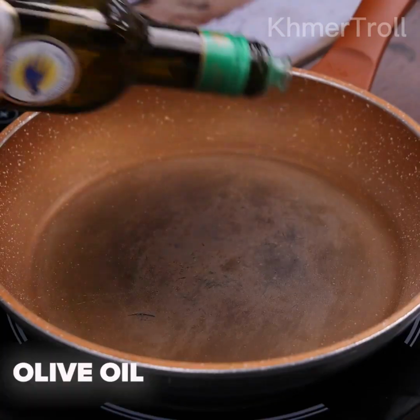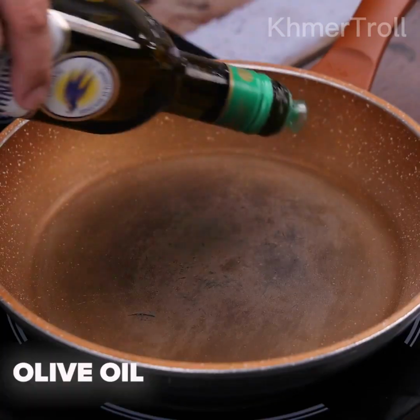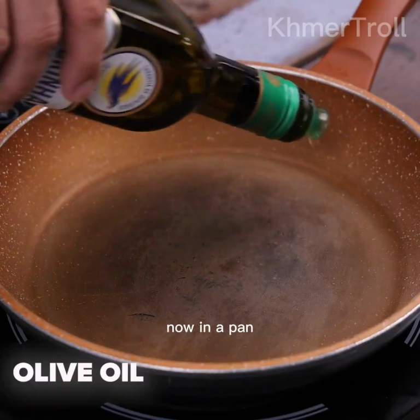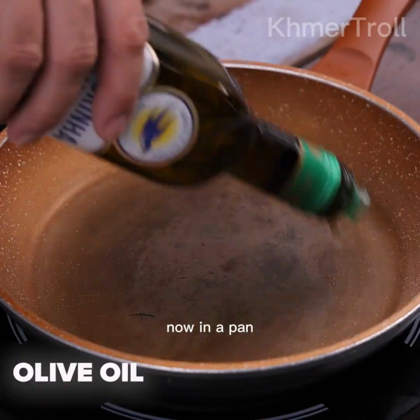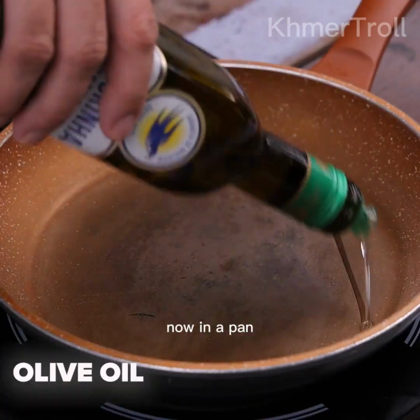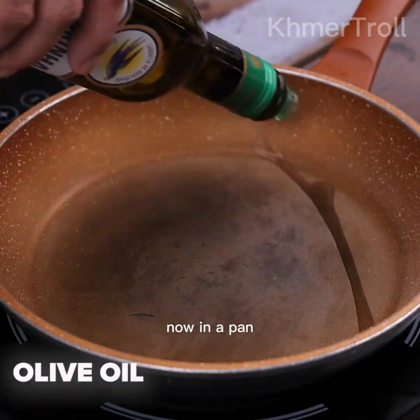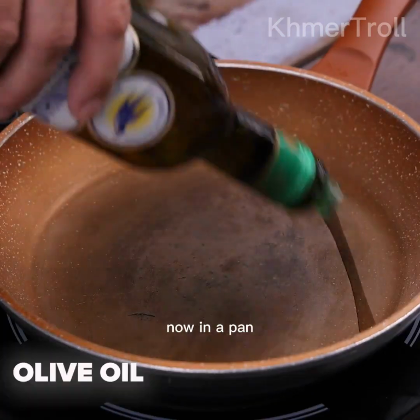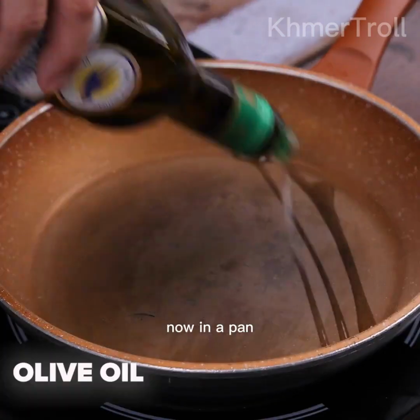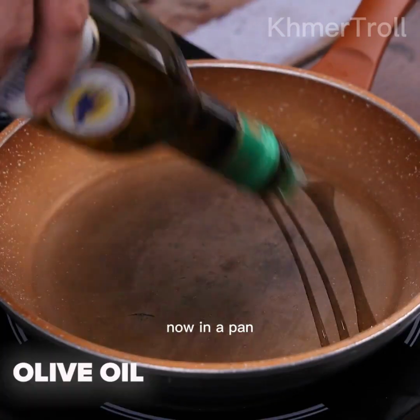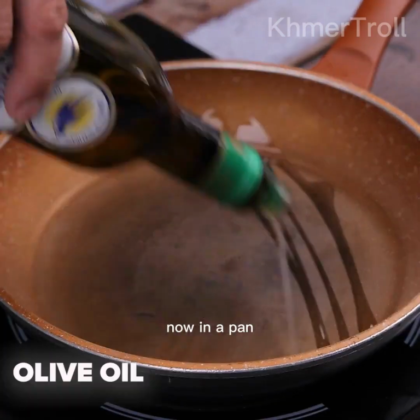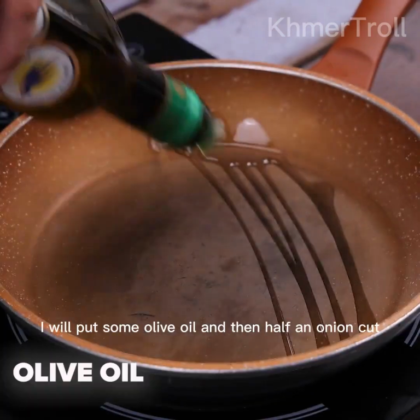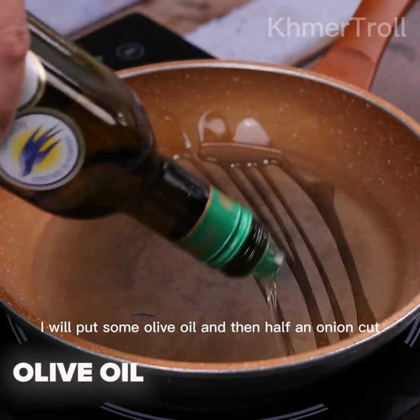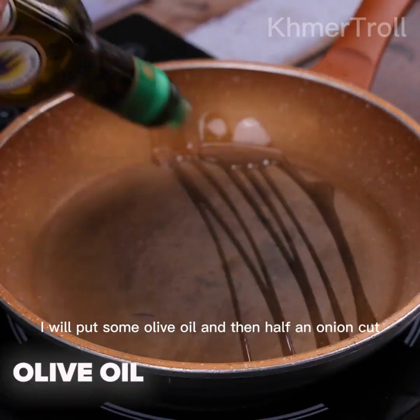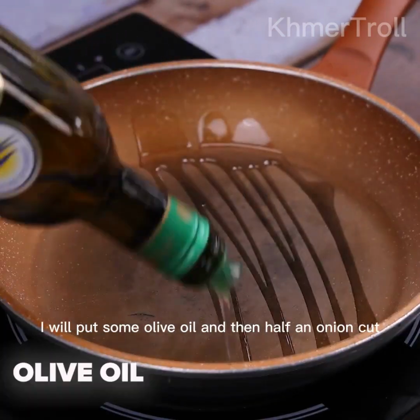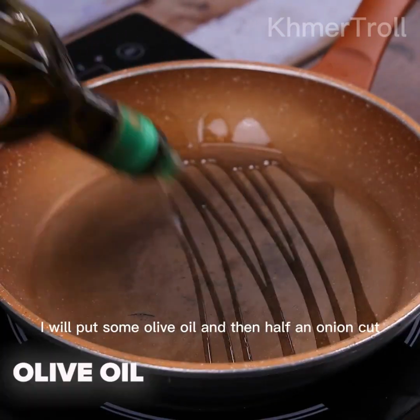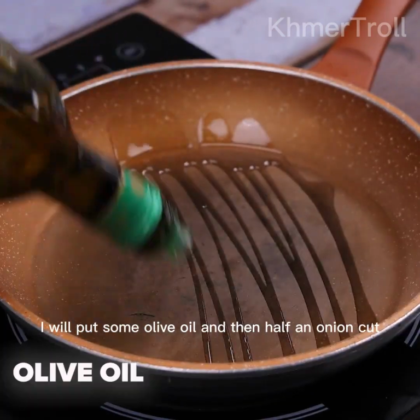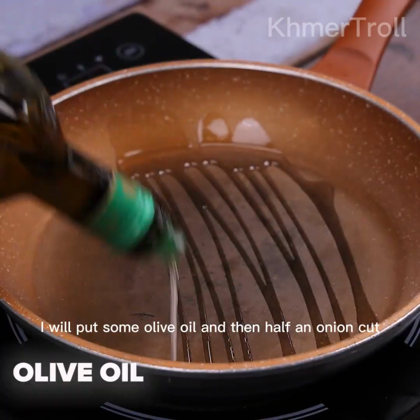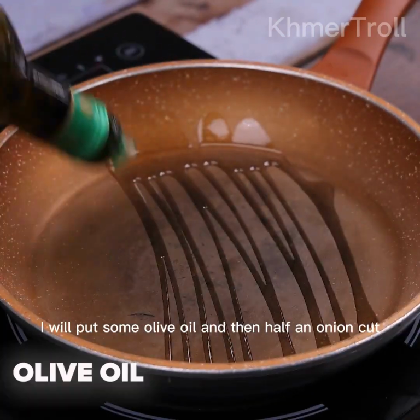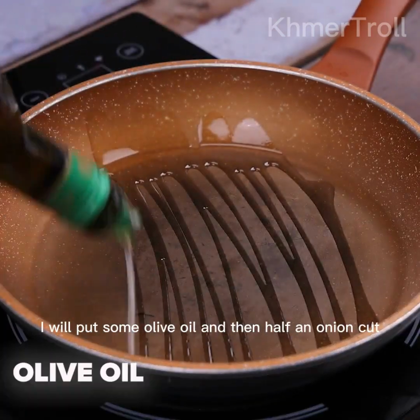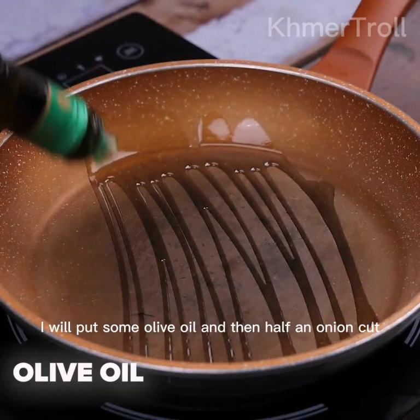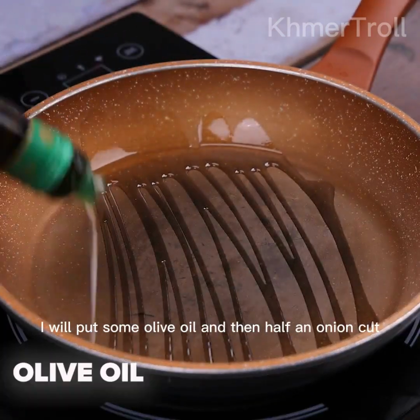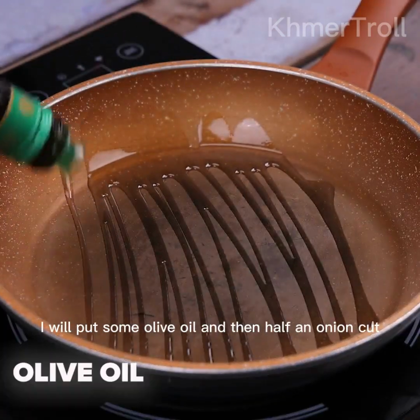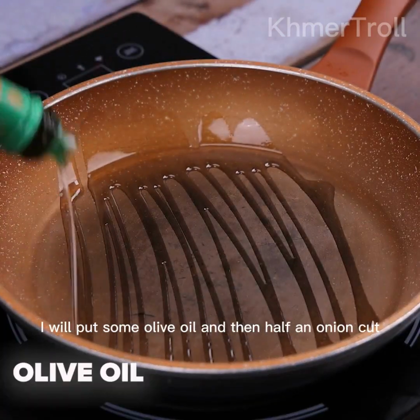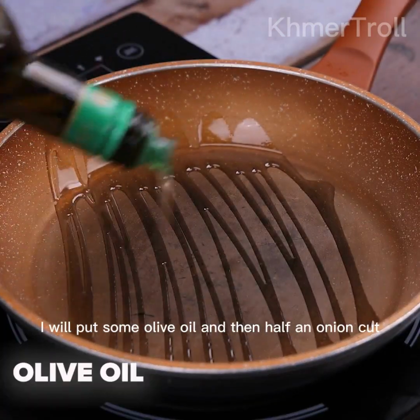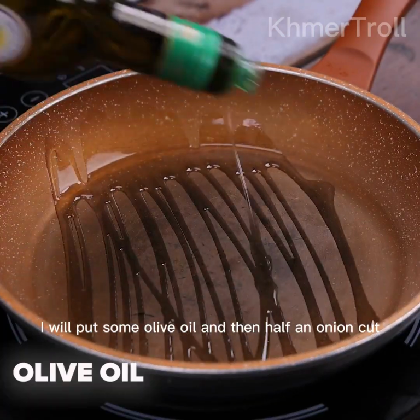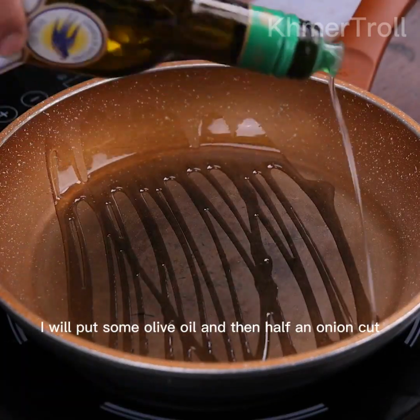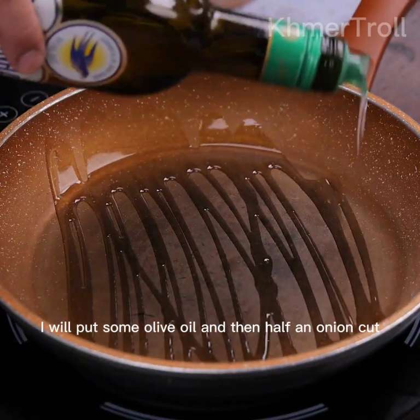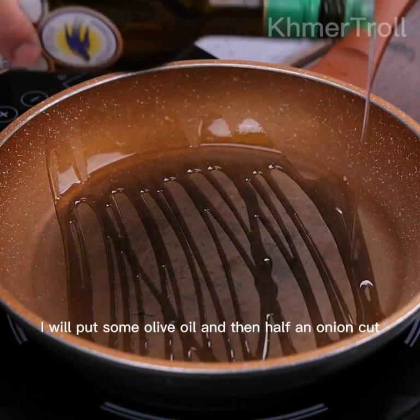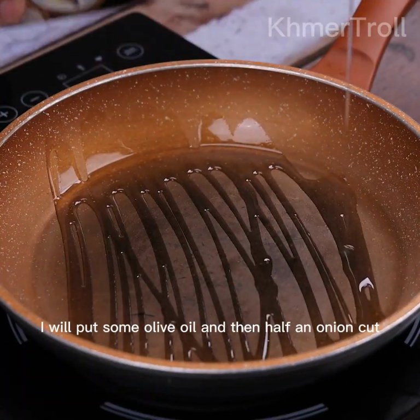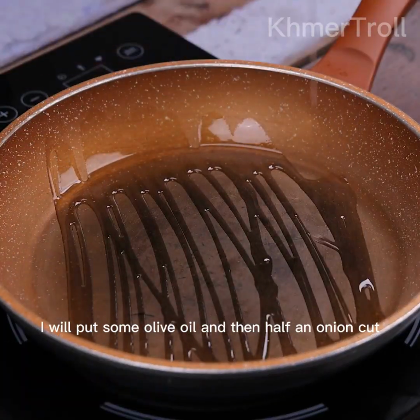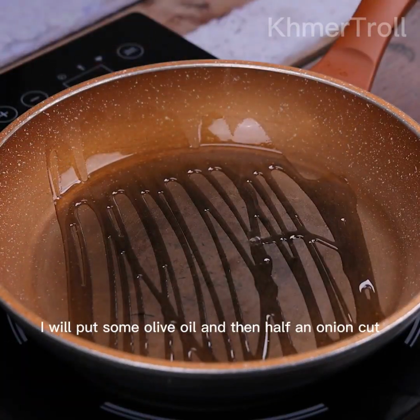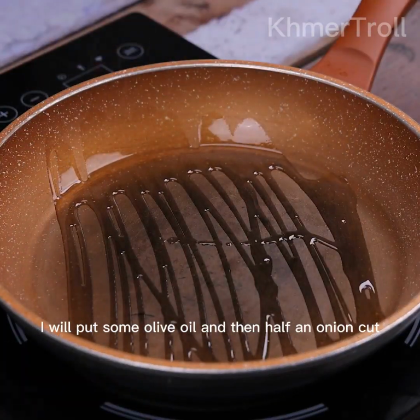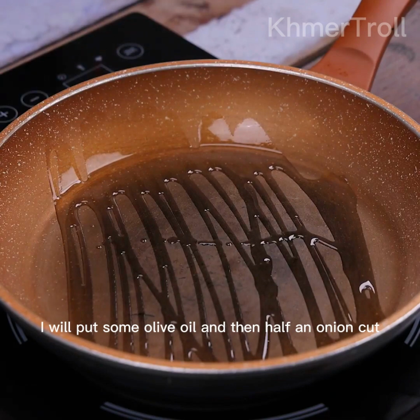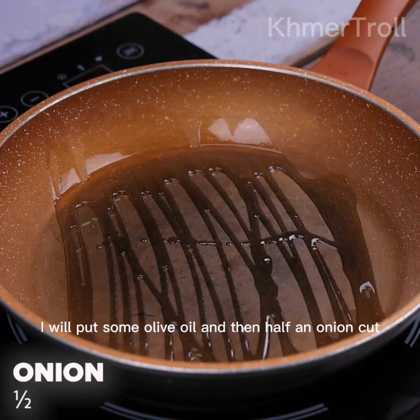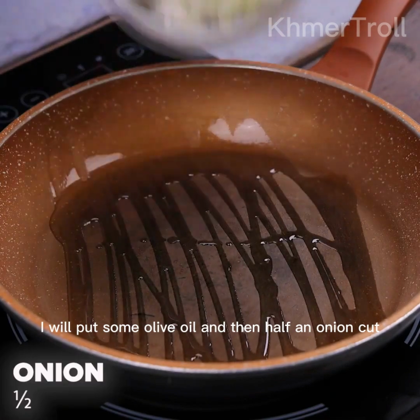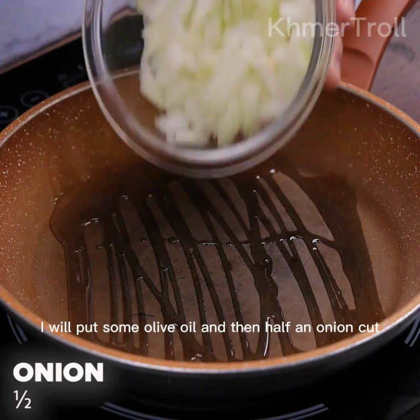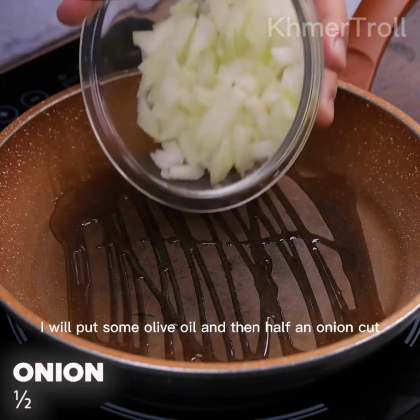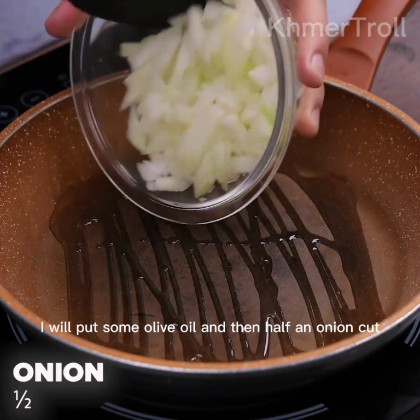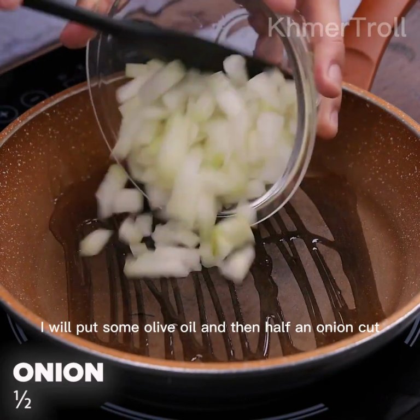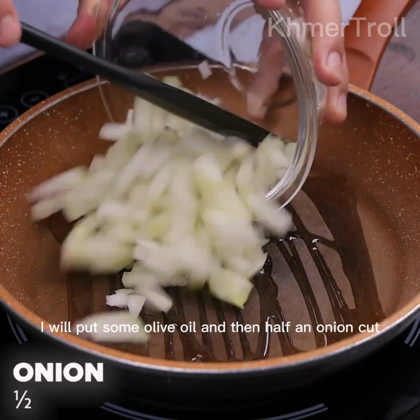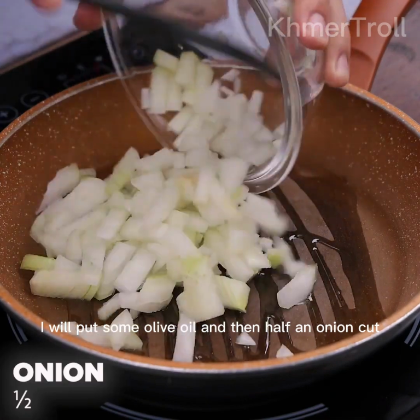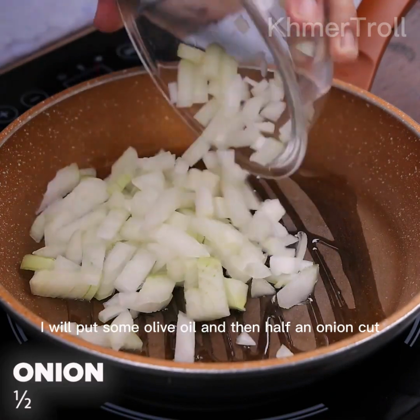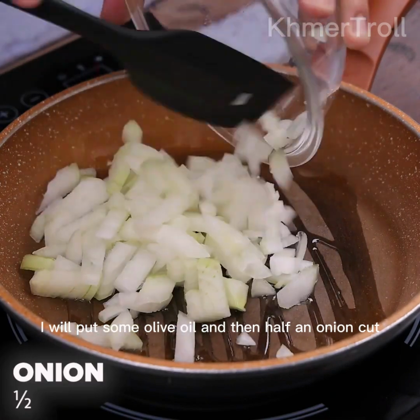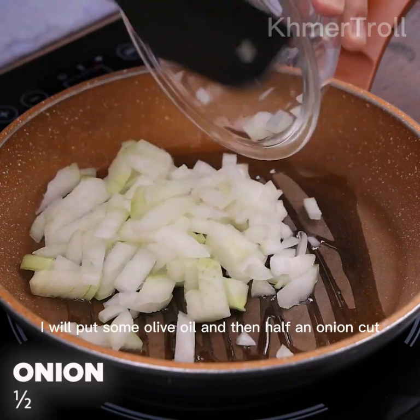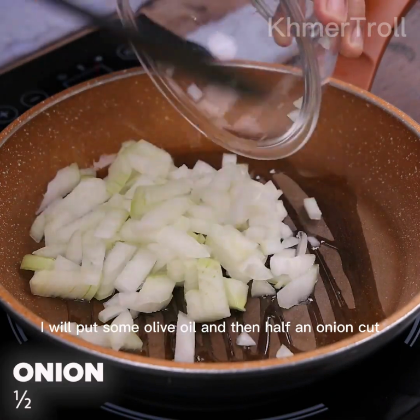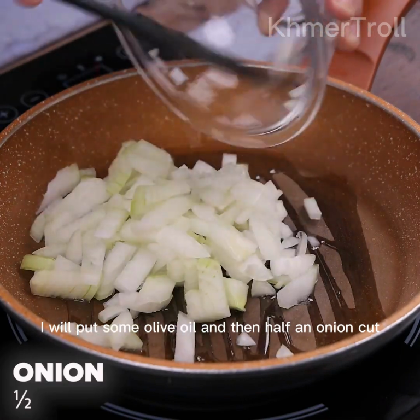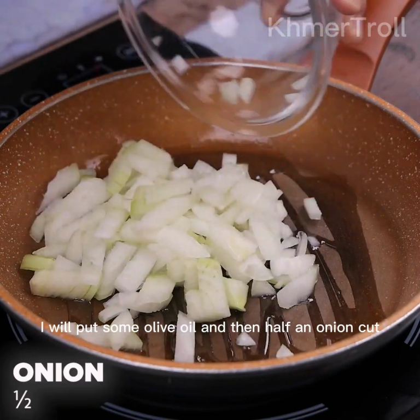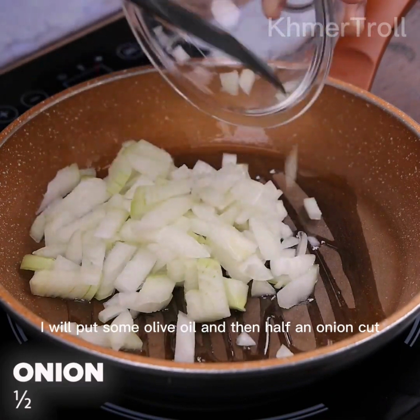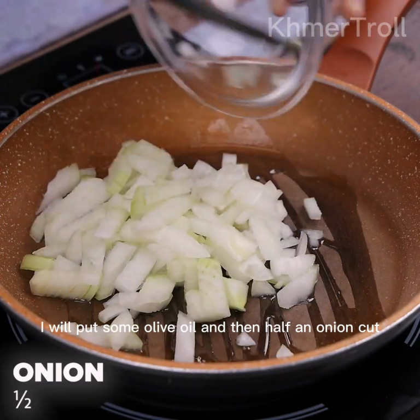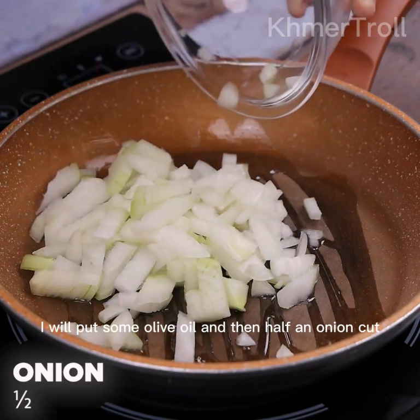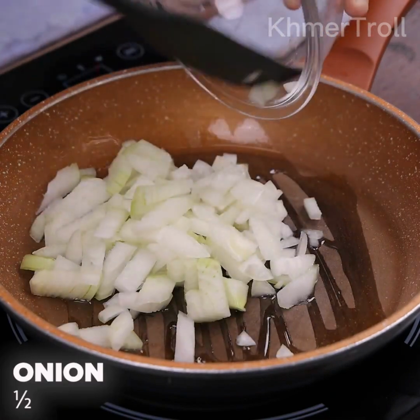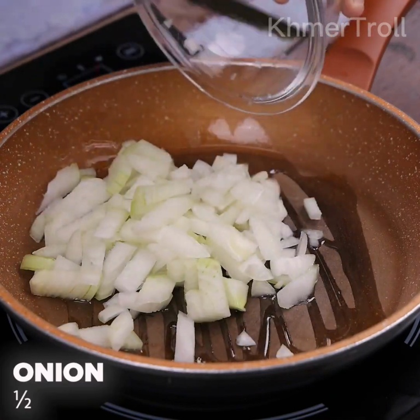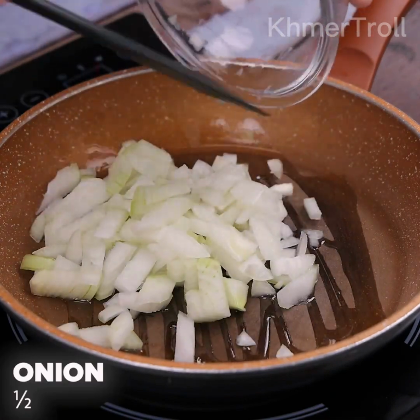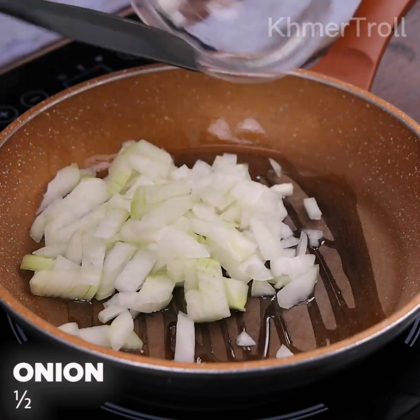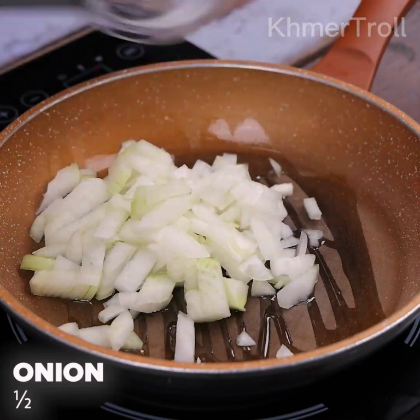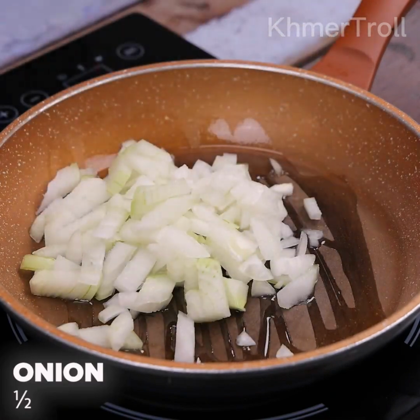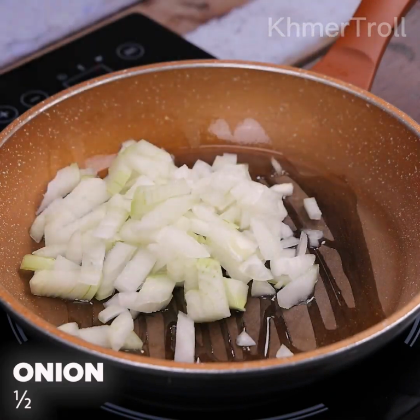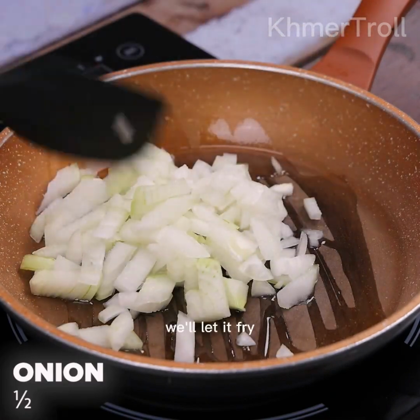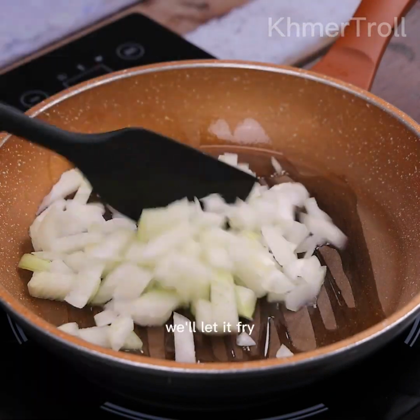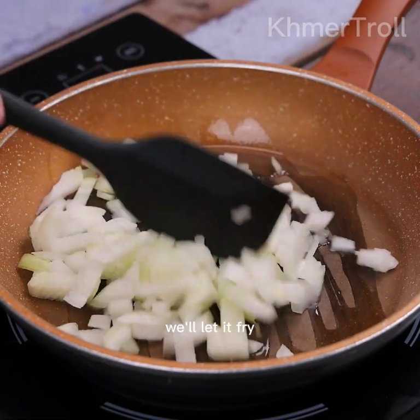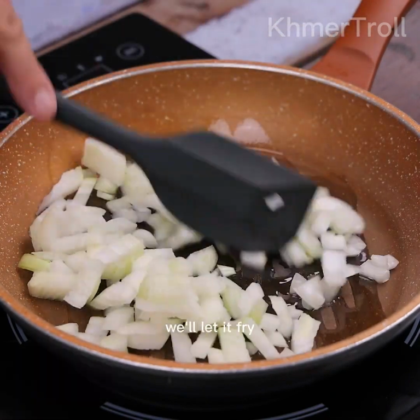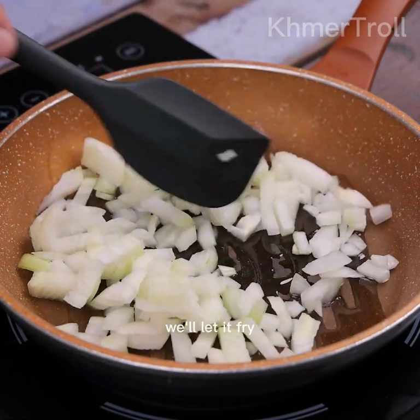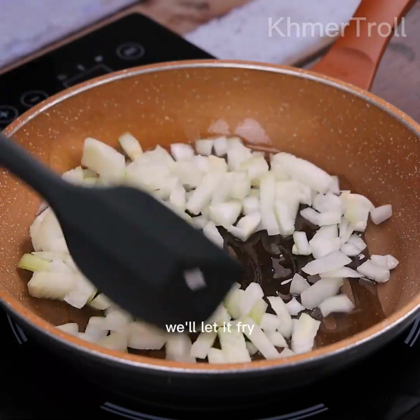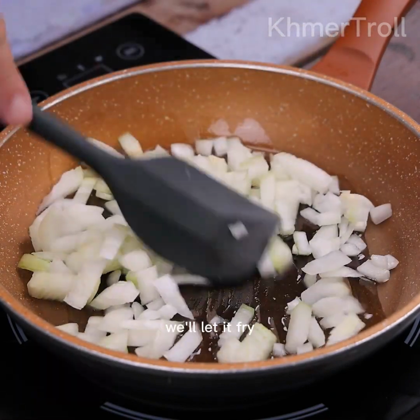Now in a pan, I will put some olive oil and then half an onion, cut. We'll let it fry.